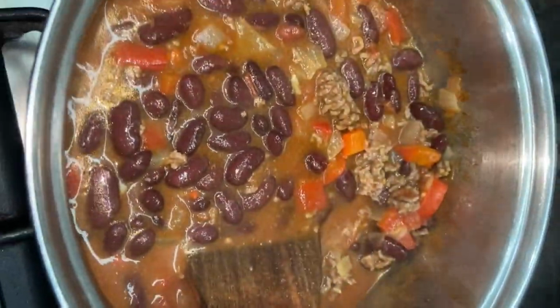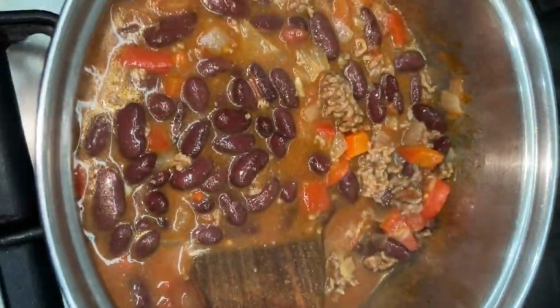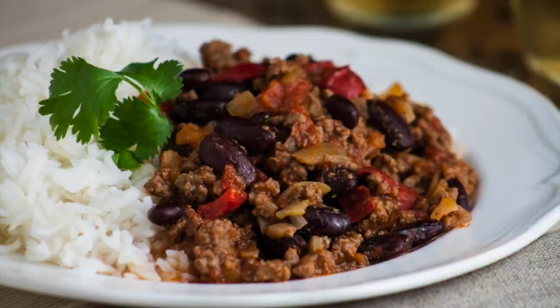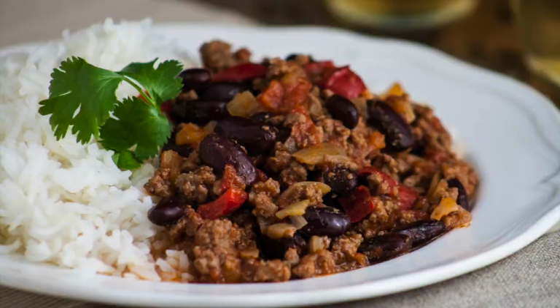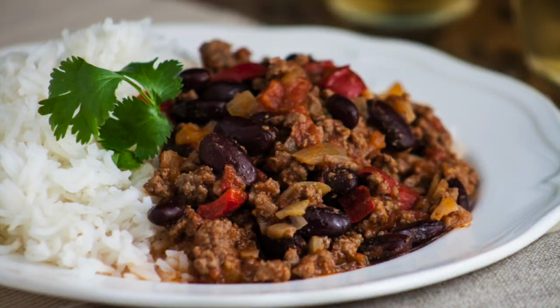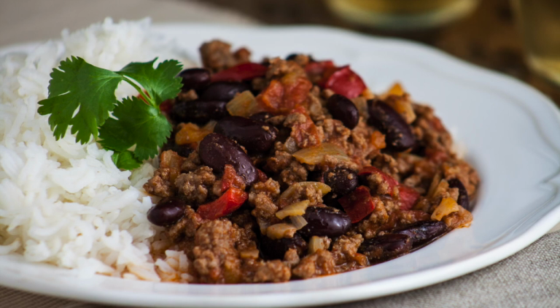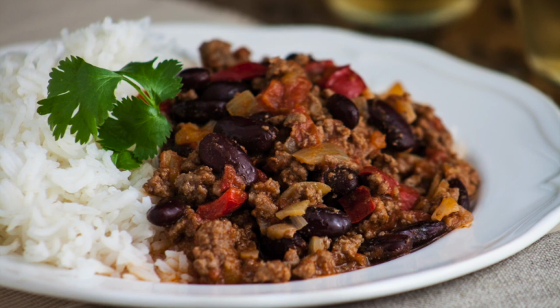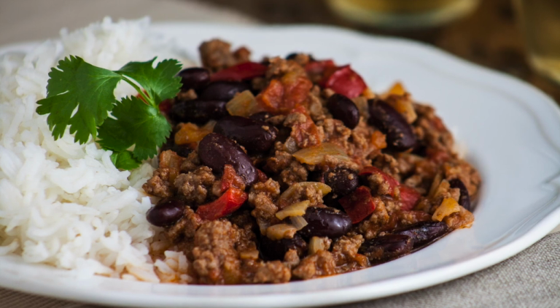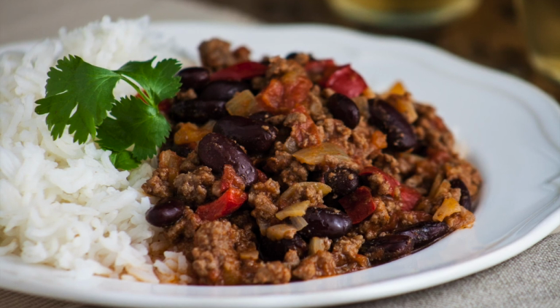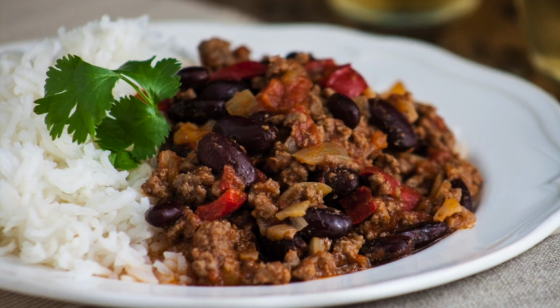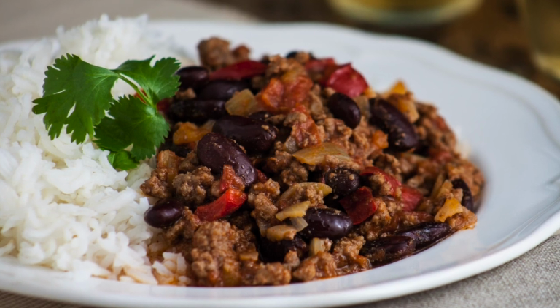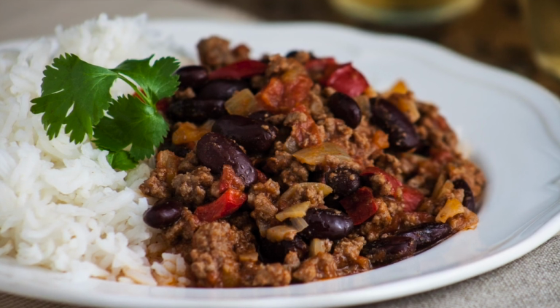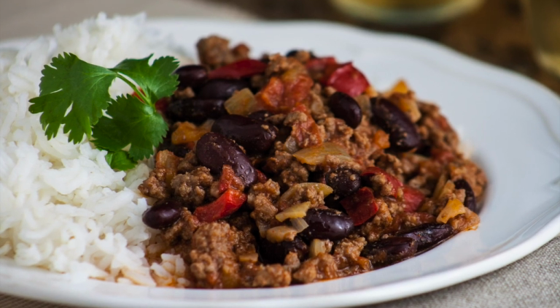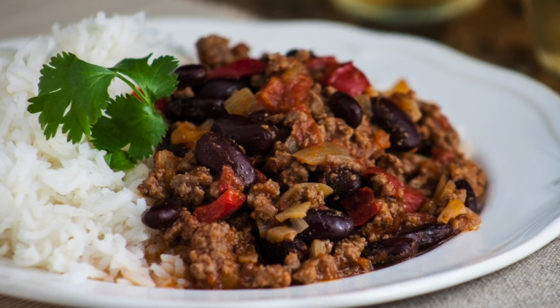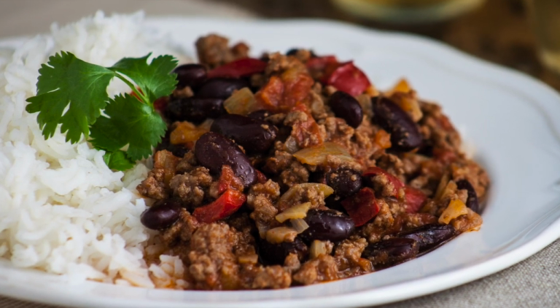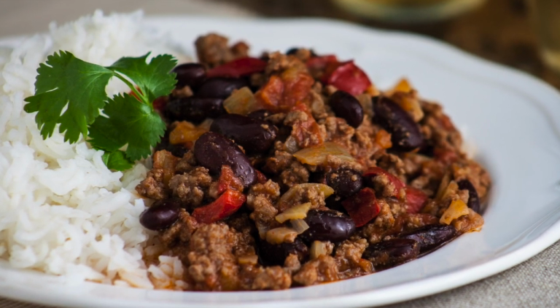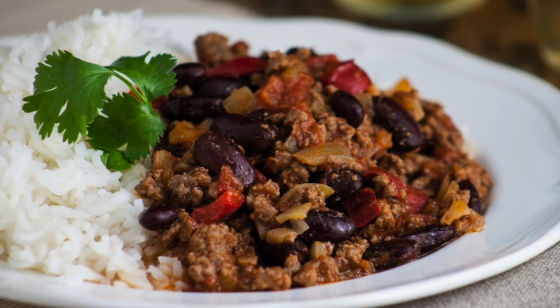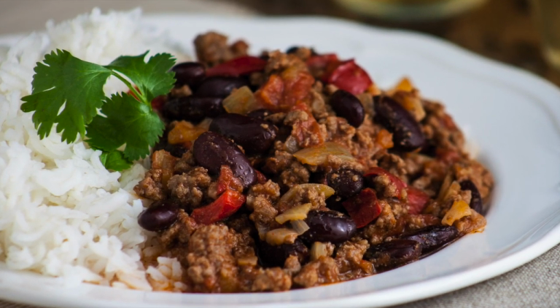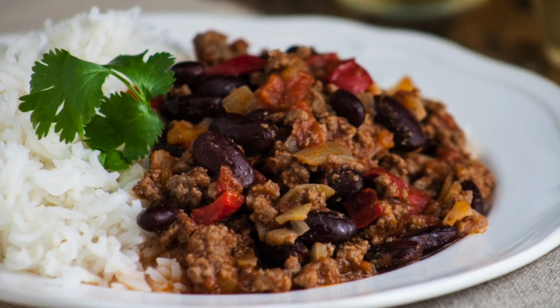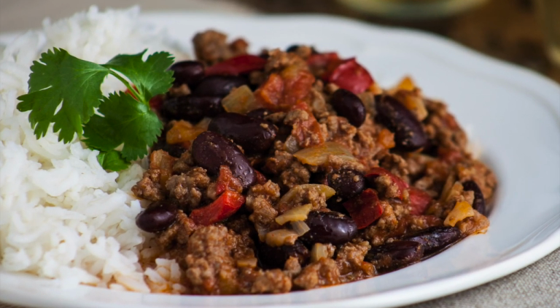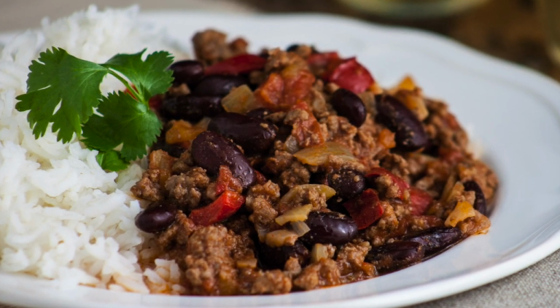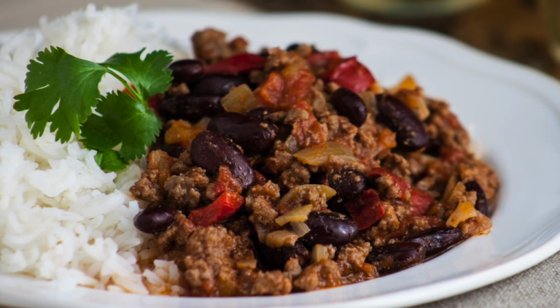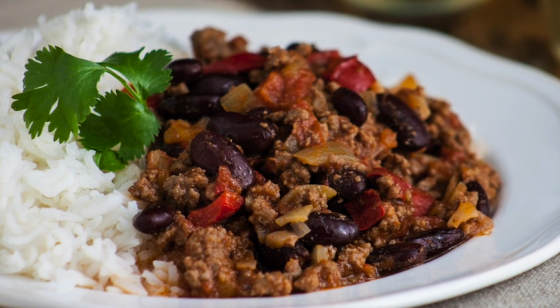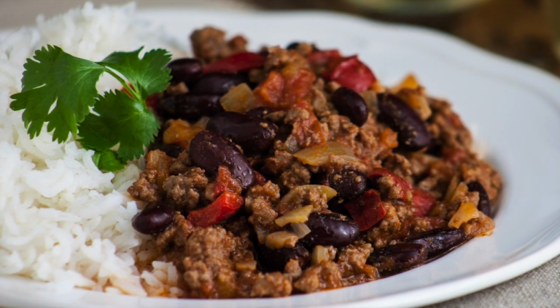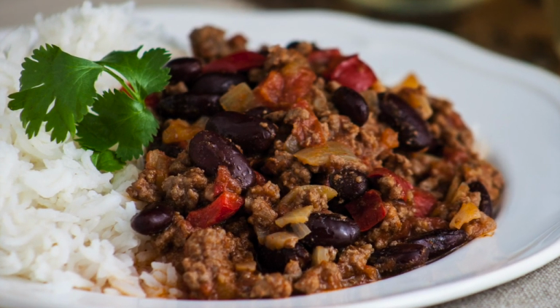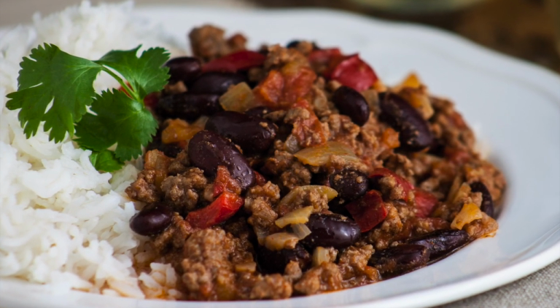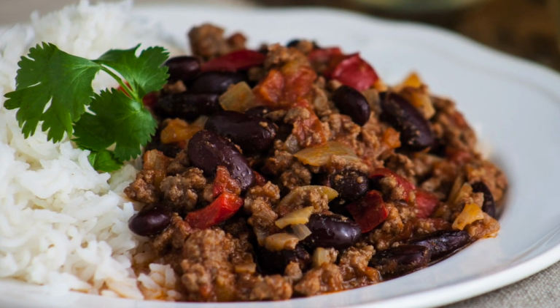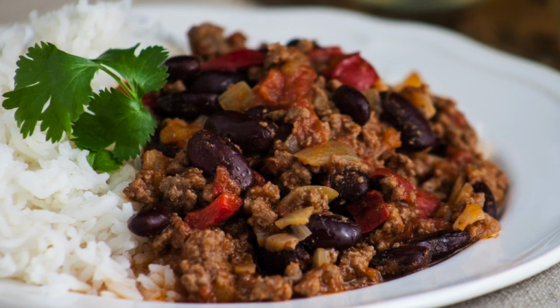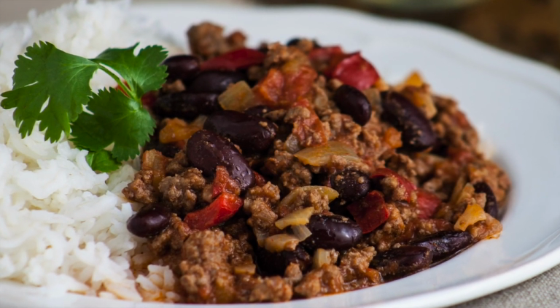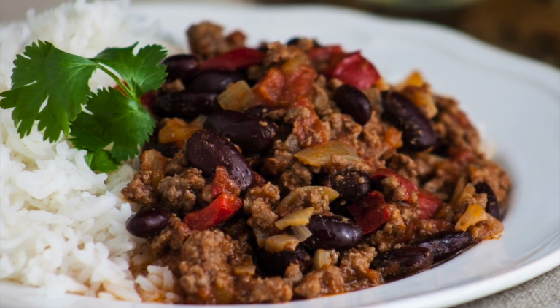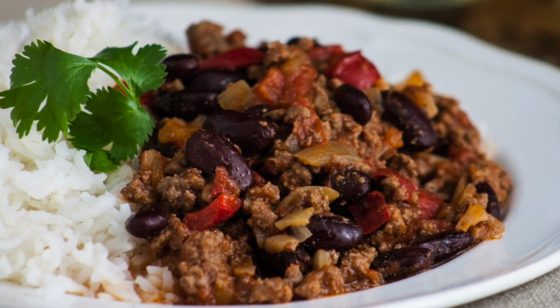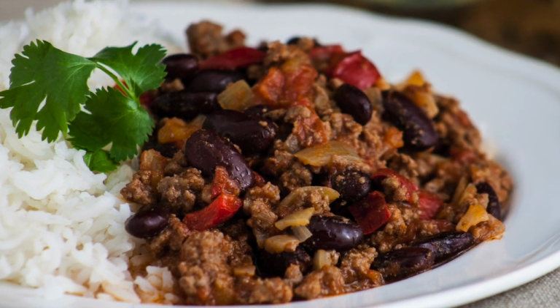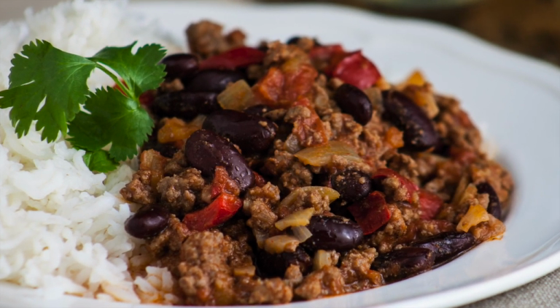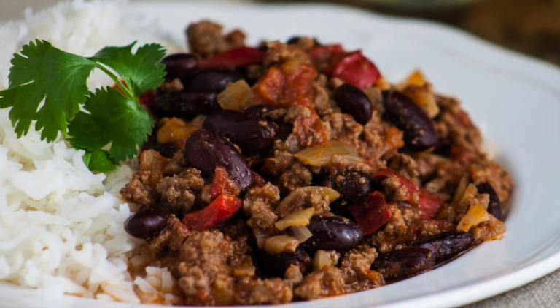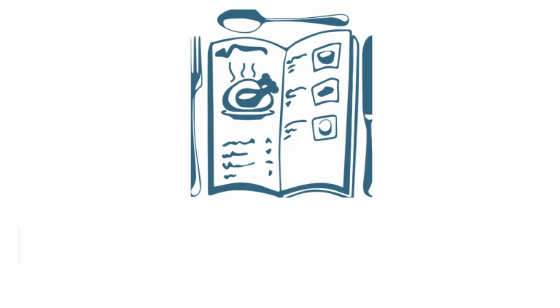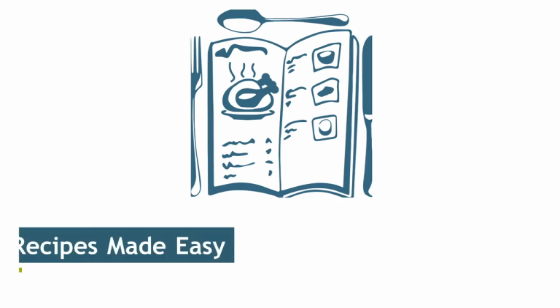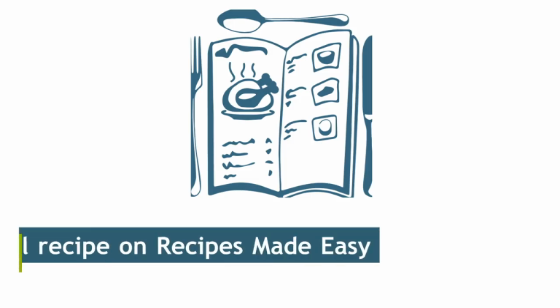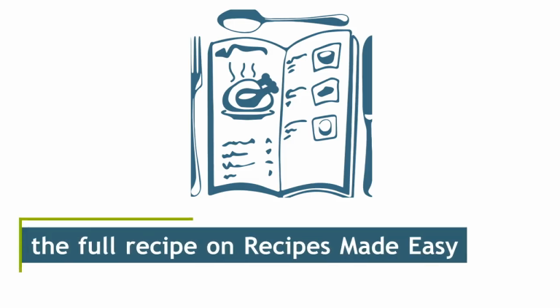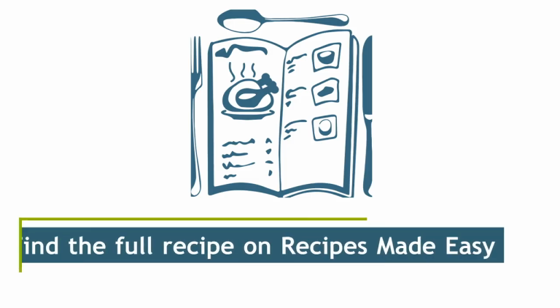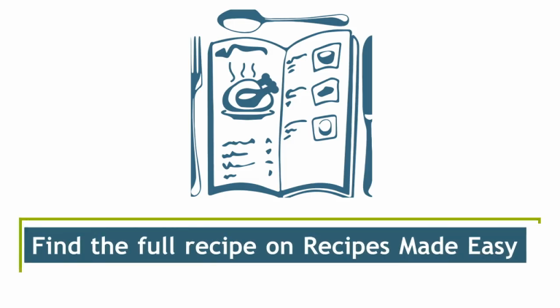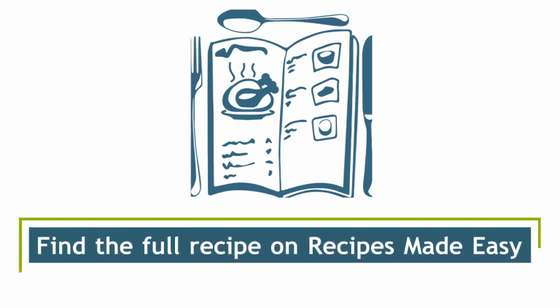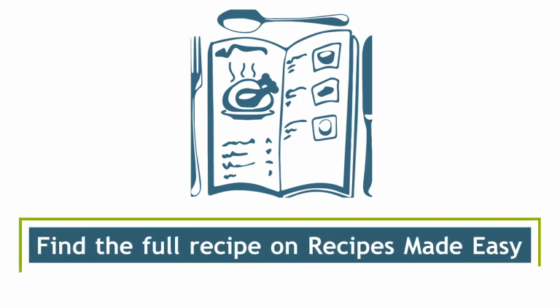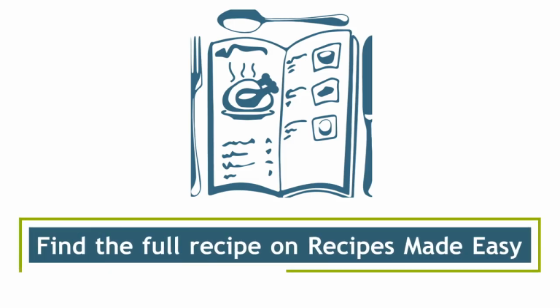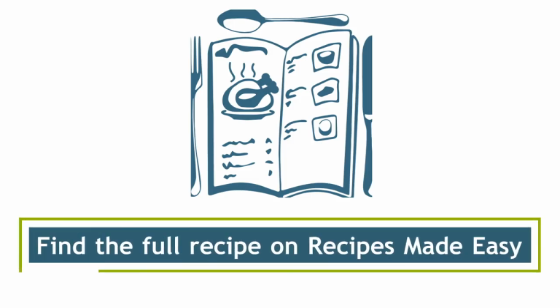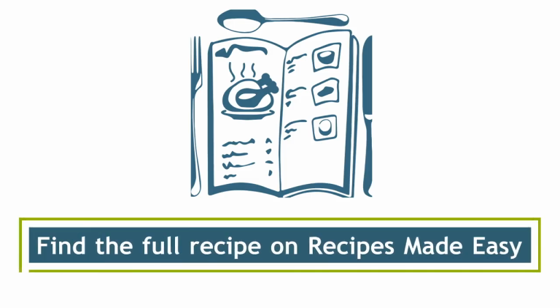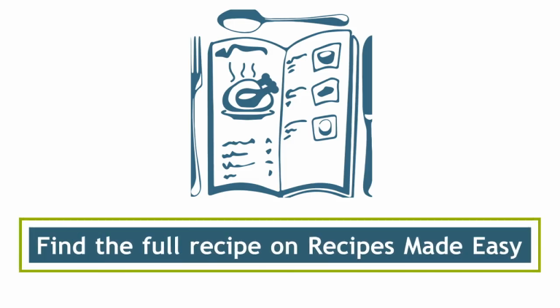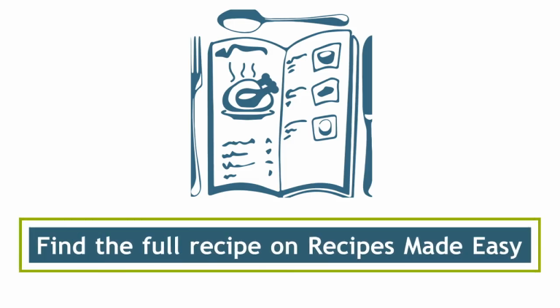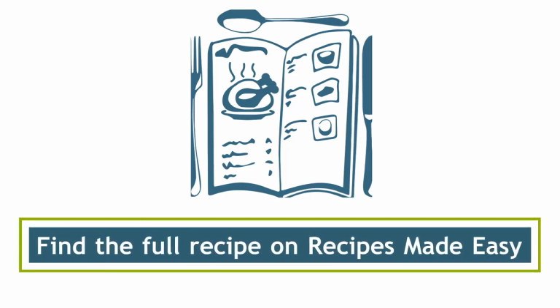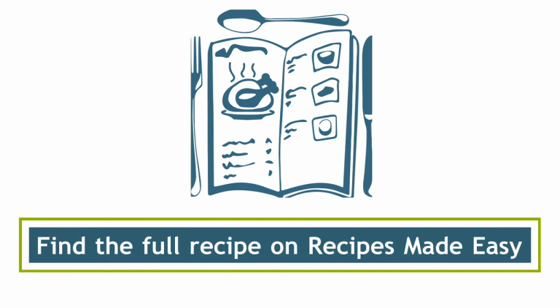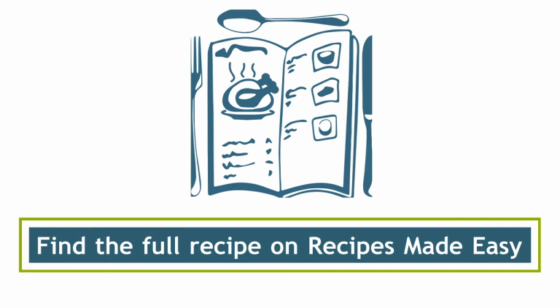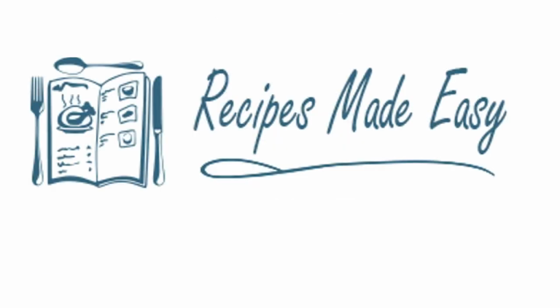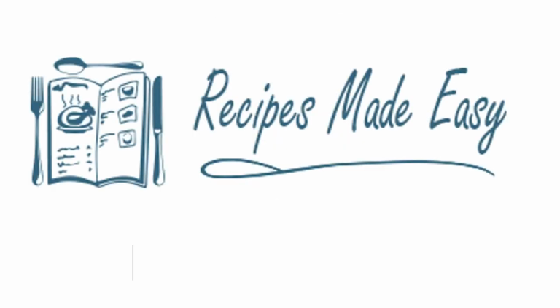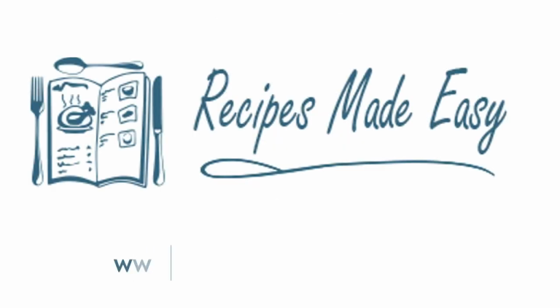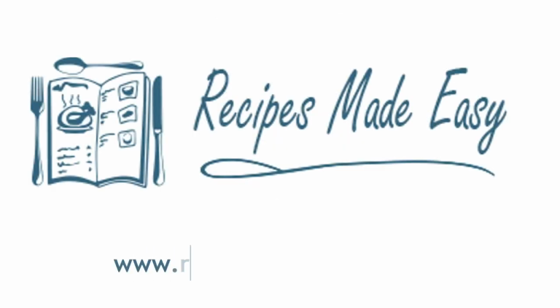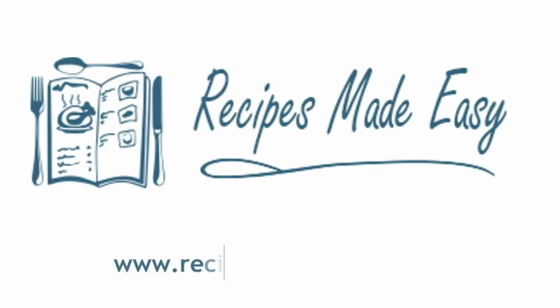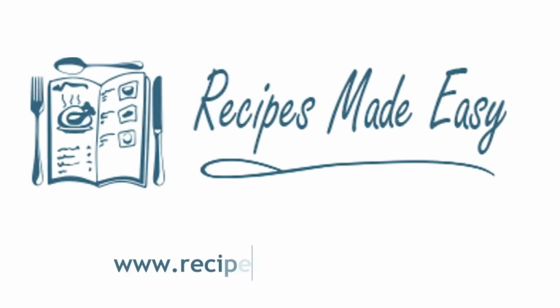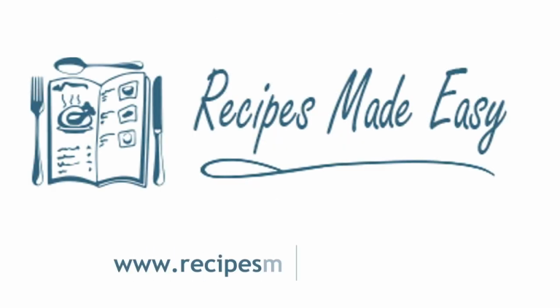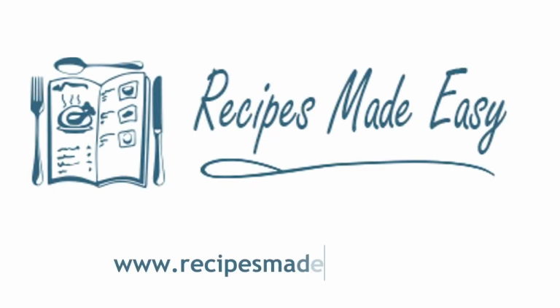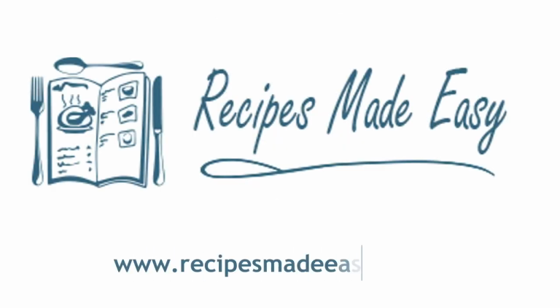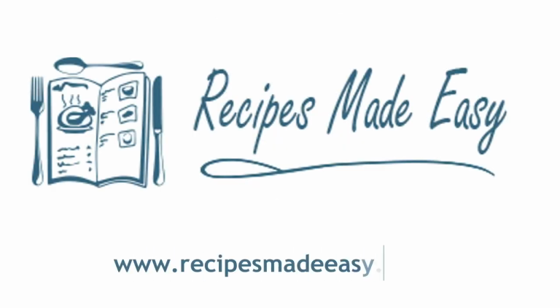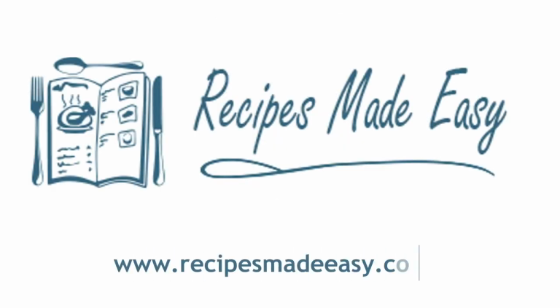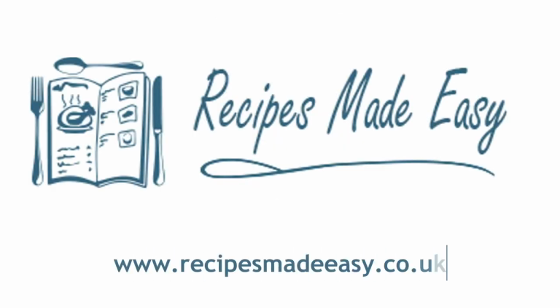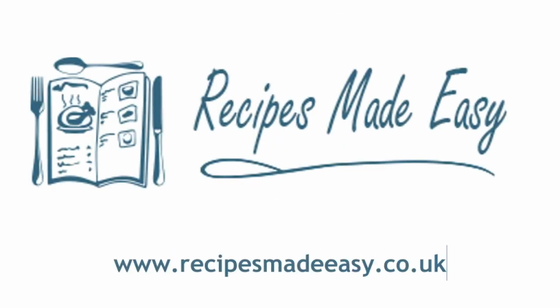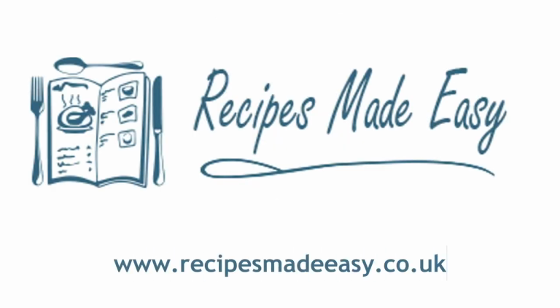Serve with some rice. Delicious. Enjoy. Find the full recipe on recipesmadeeasy.co.uk.